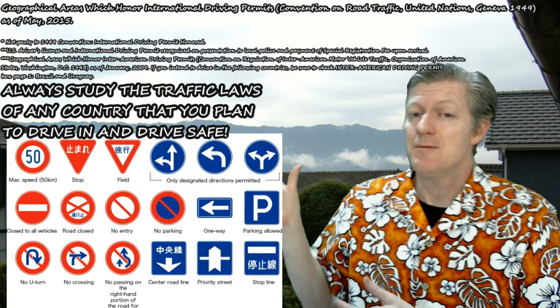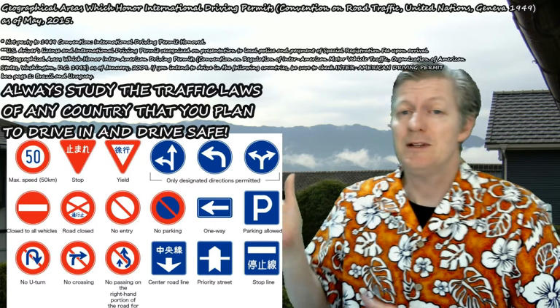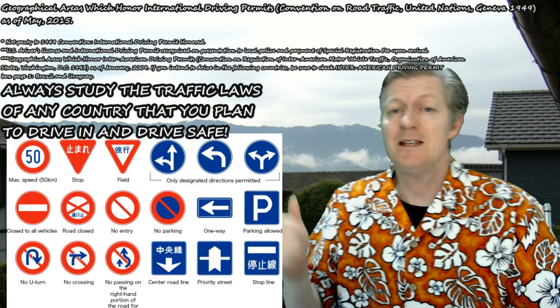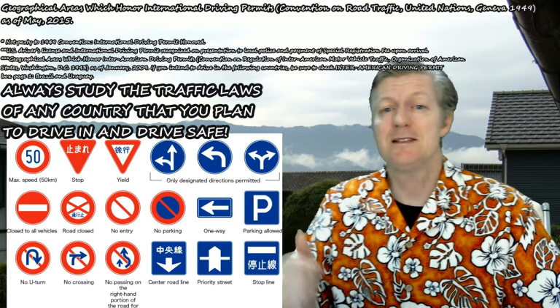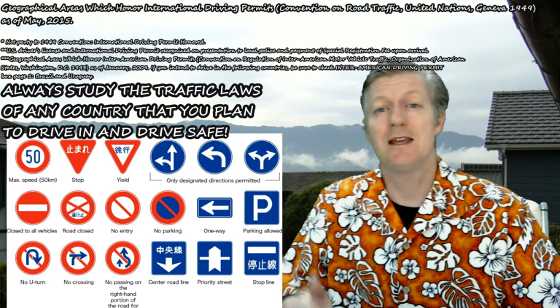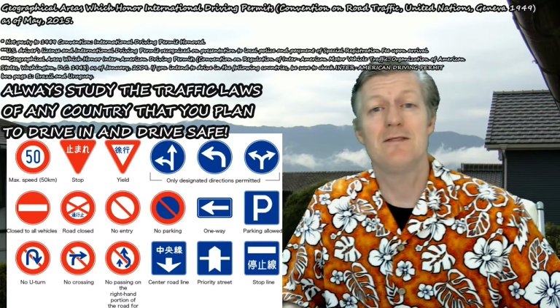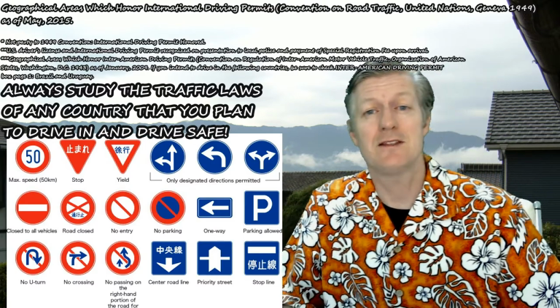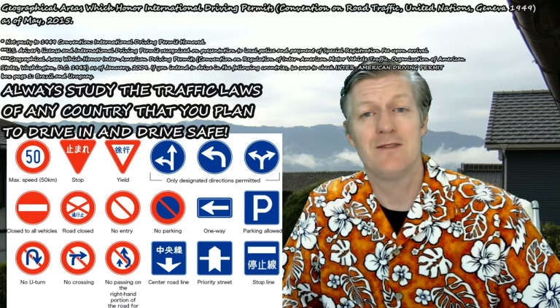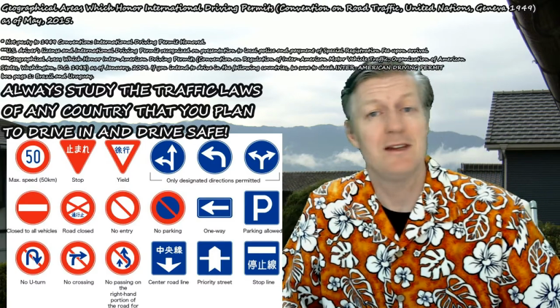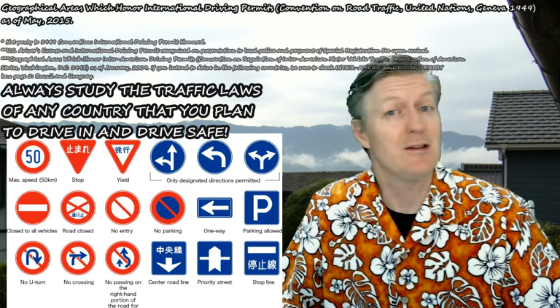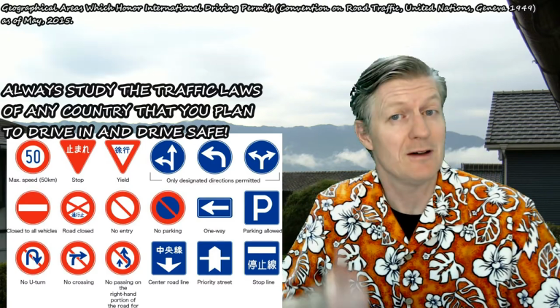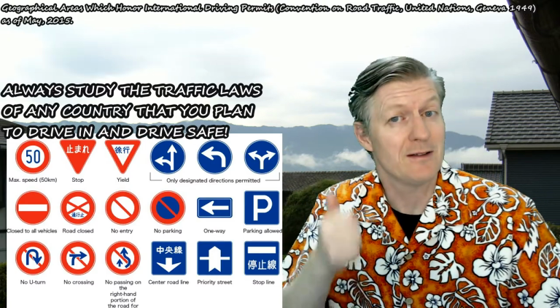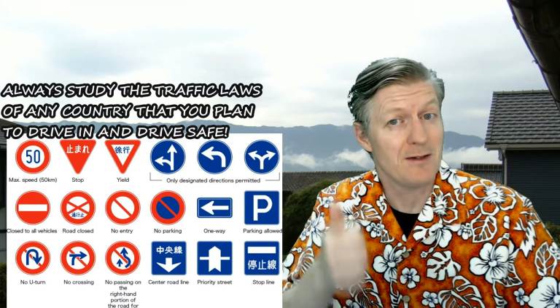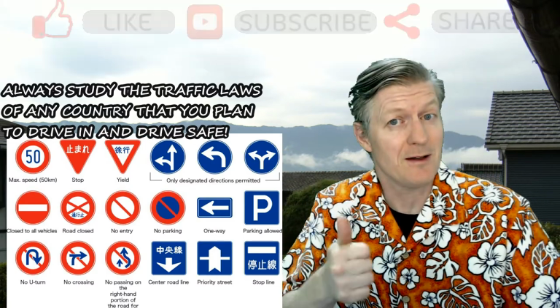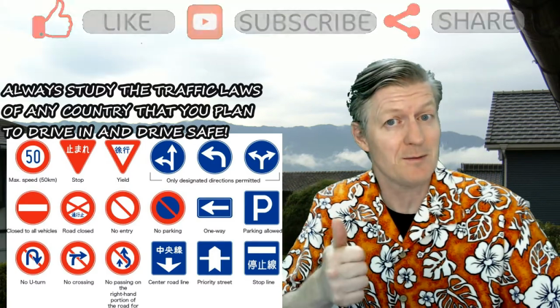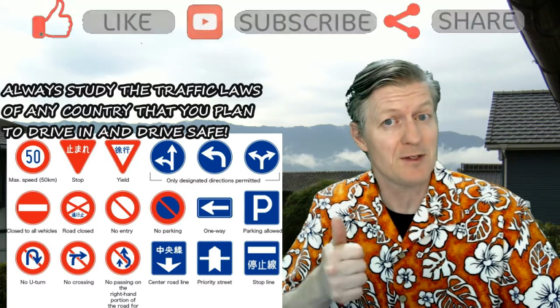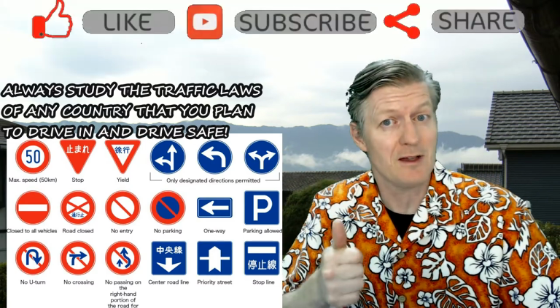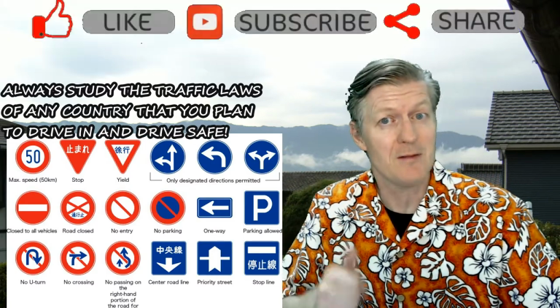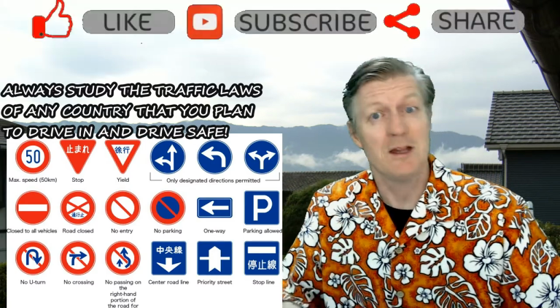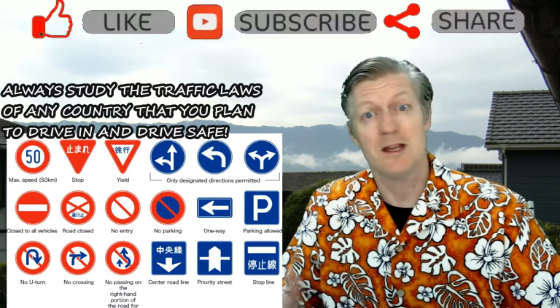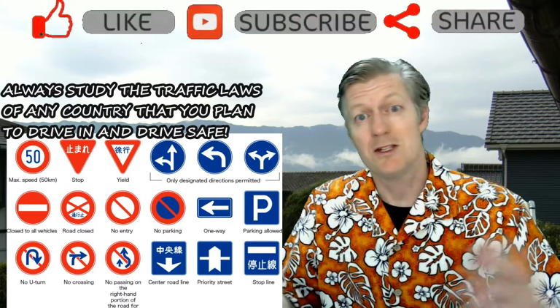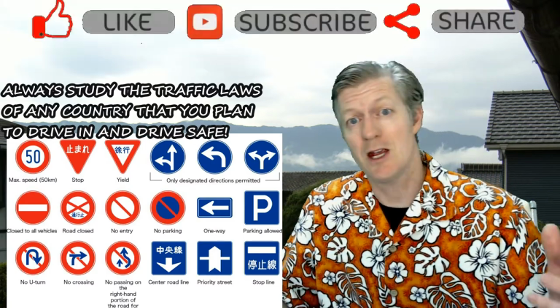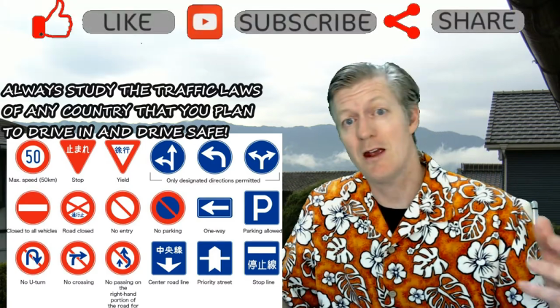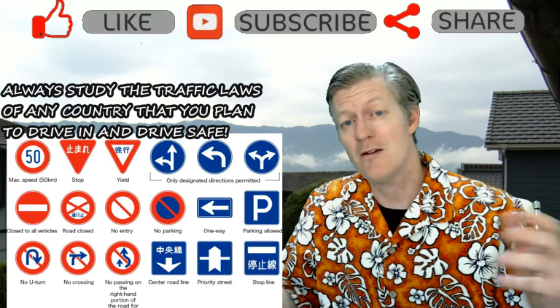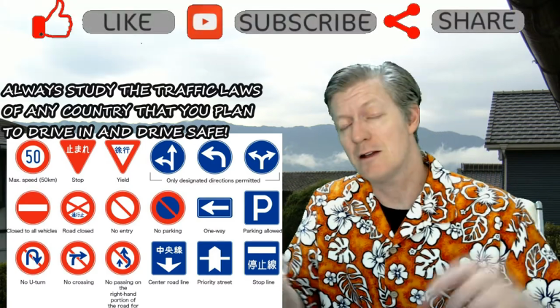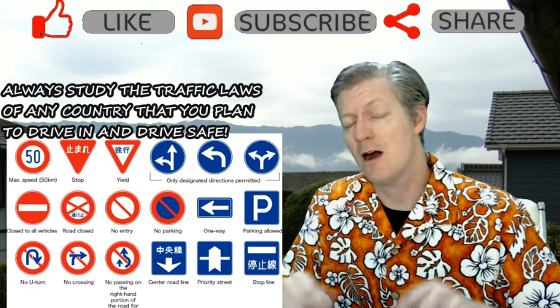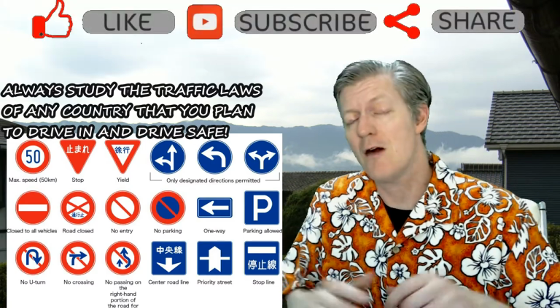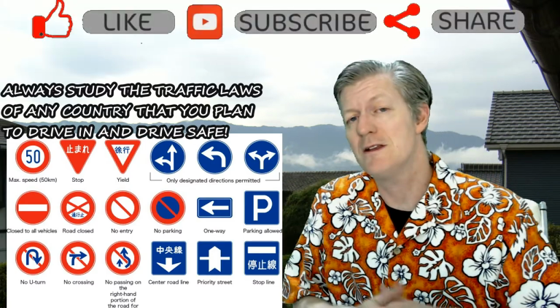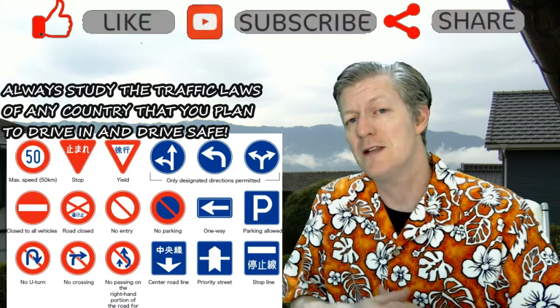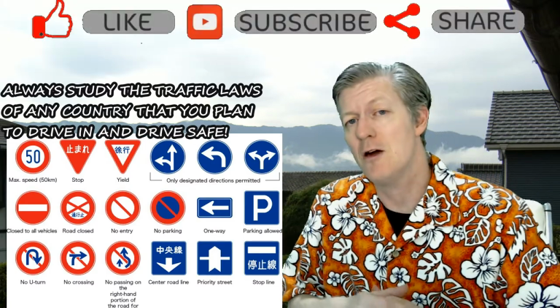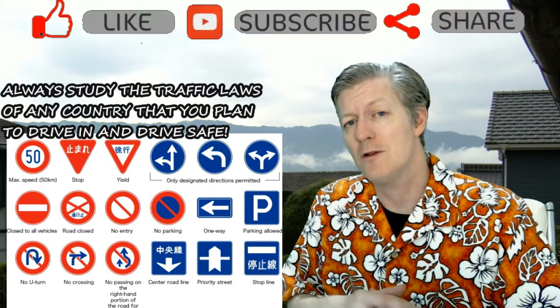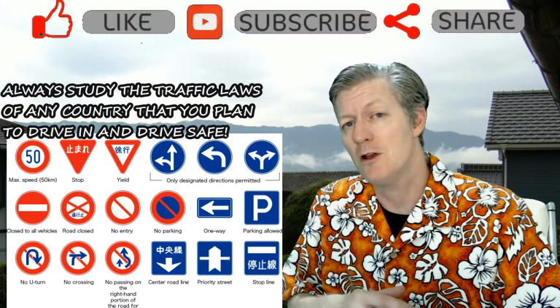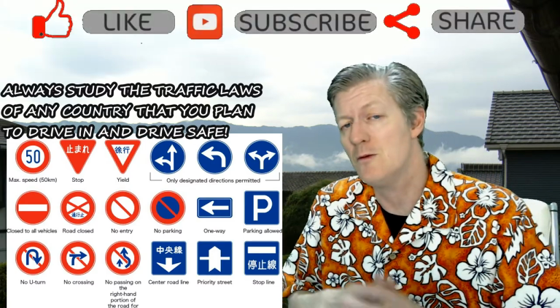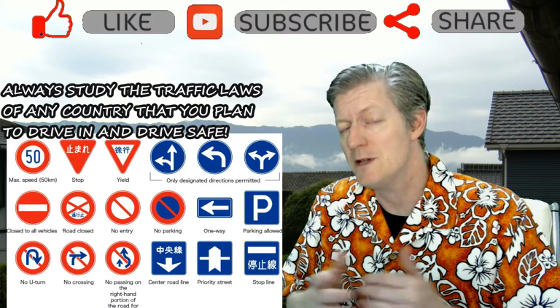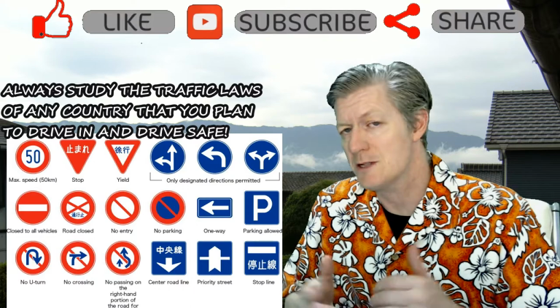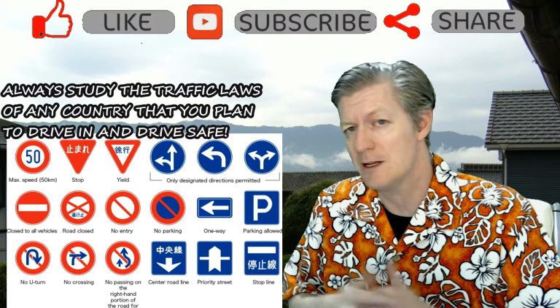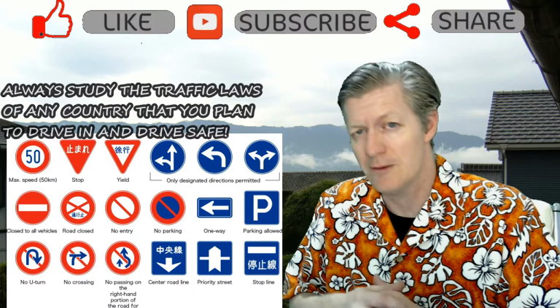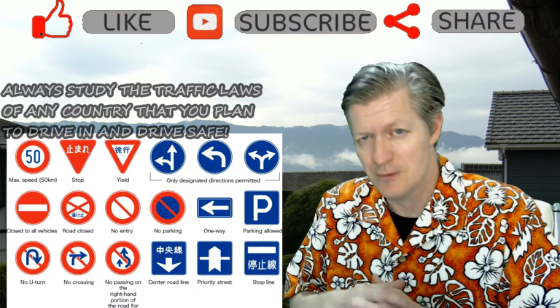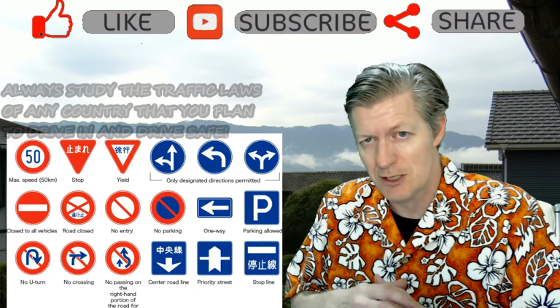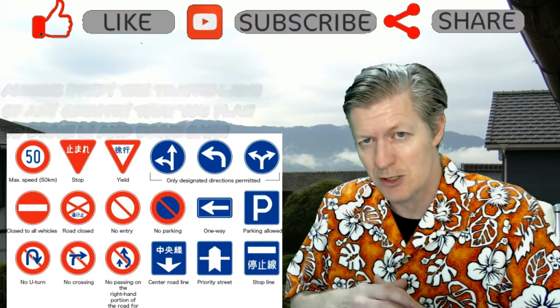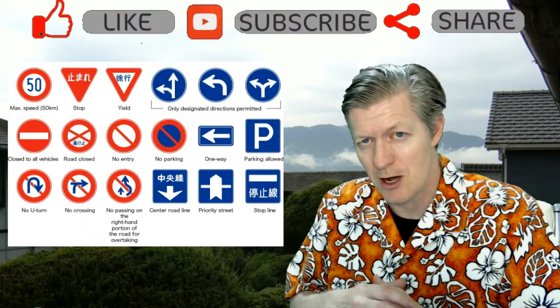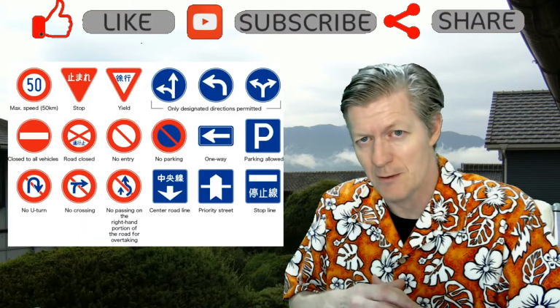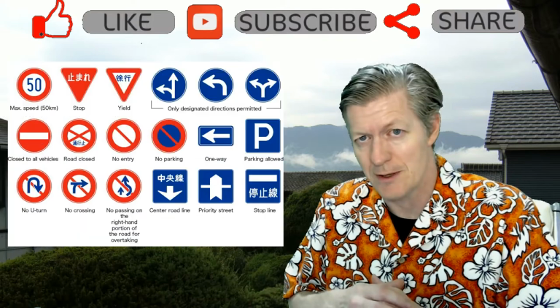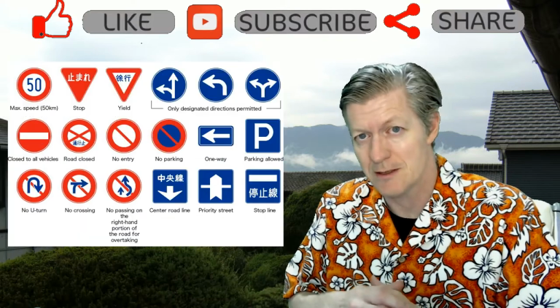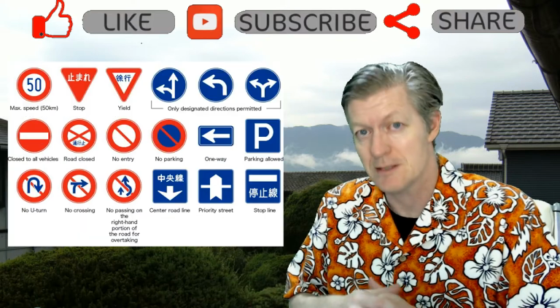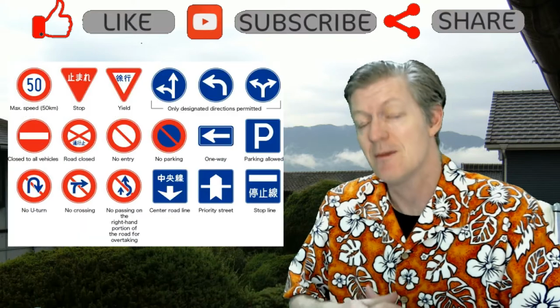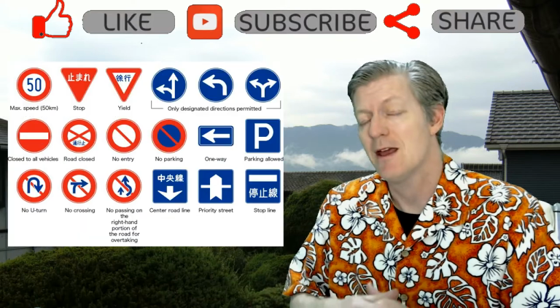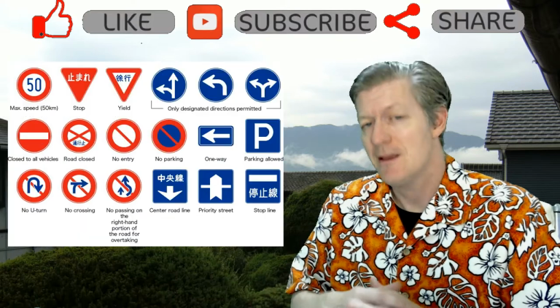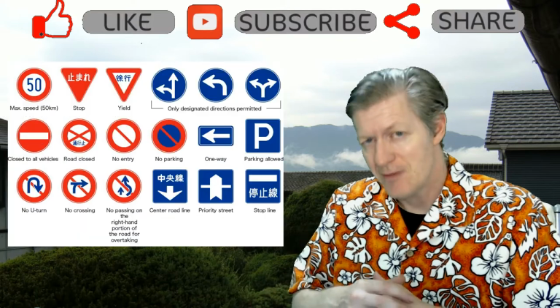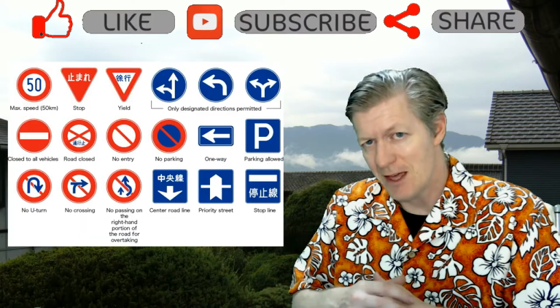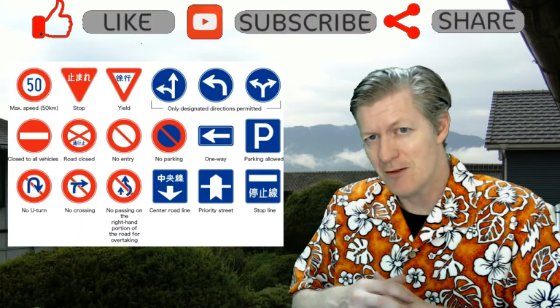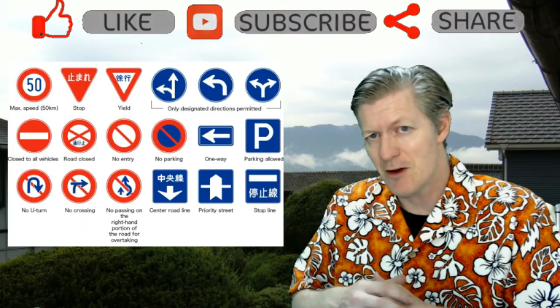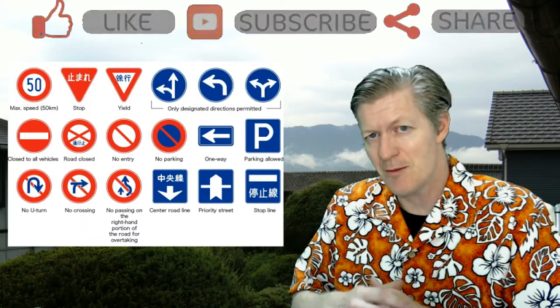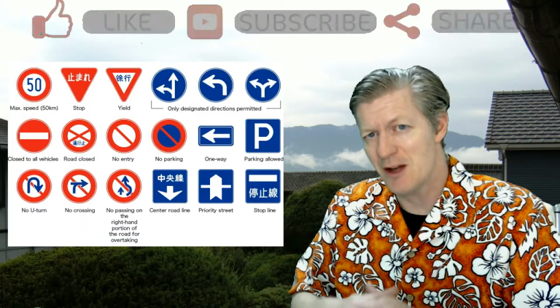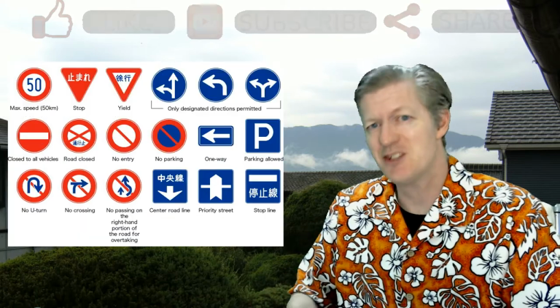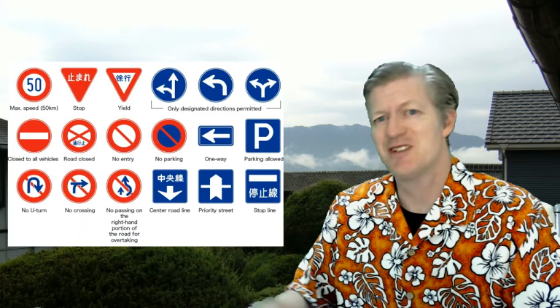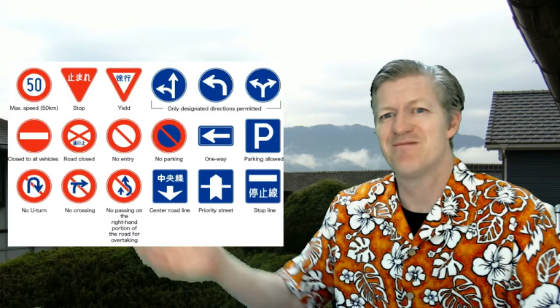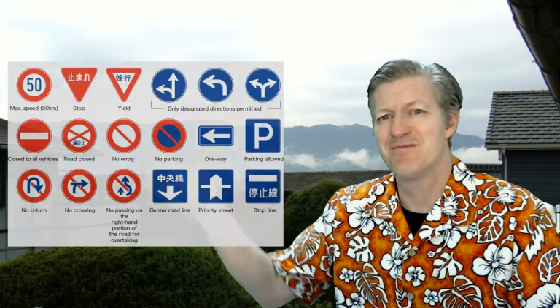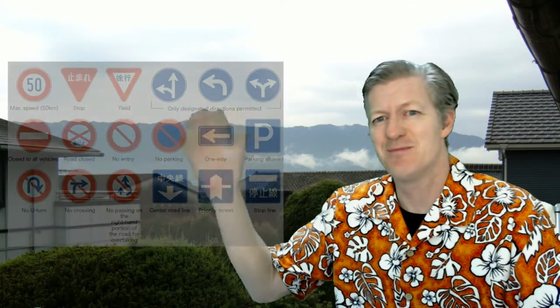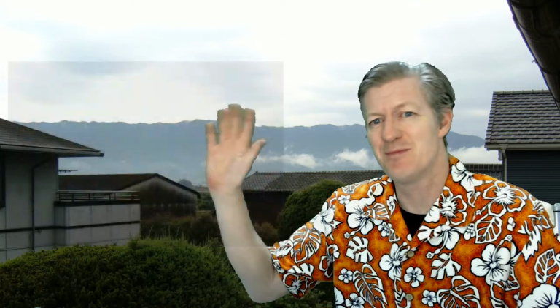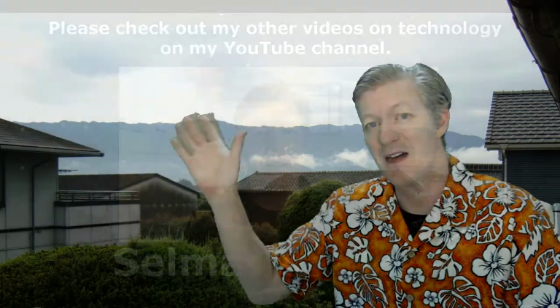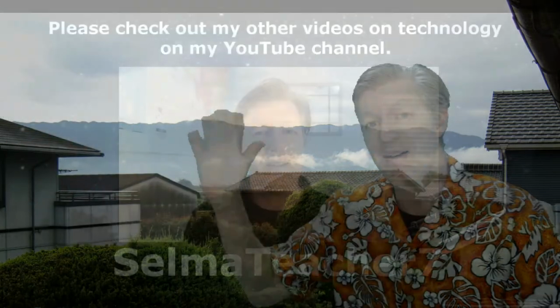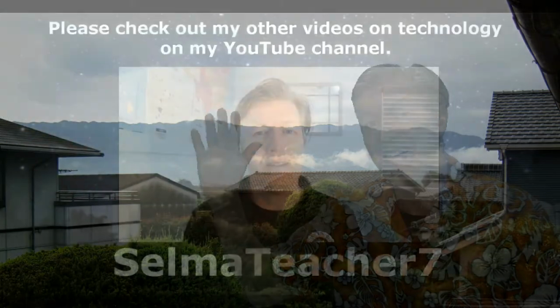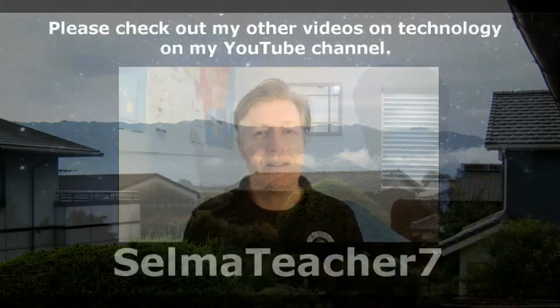Please give this video a thumbs up, share, and comment down below because I love to read your comments. Thank you very much and bye-bye.